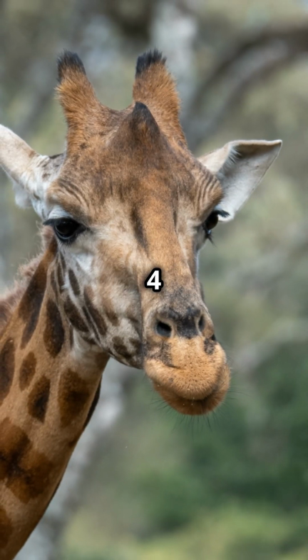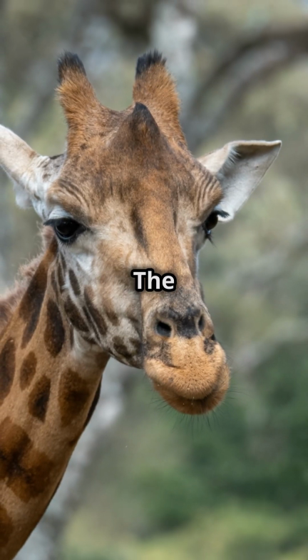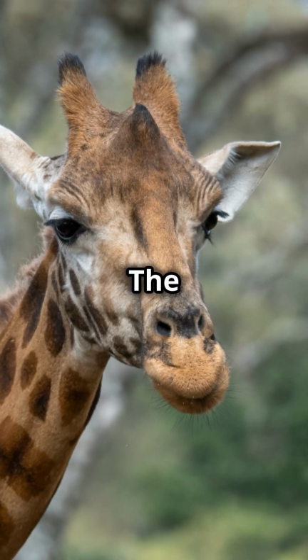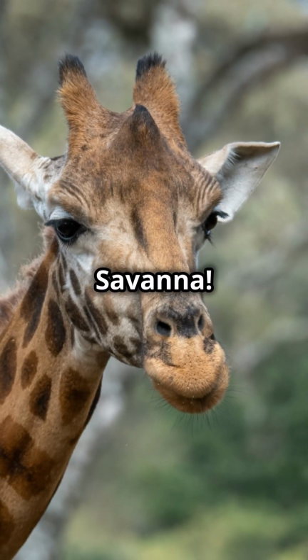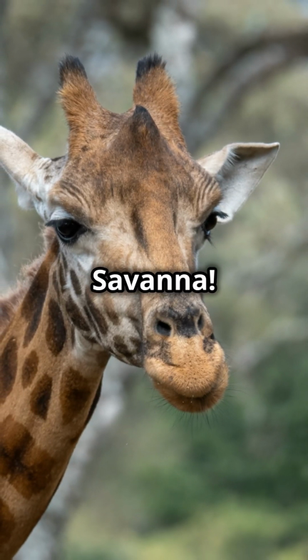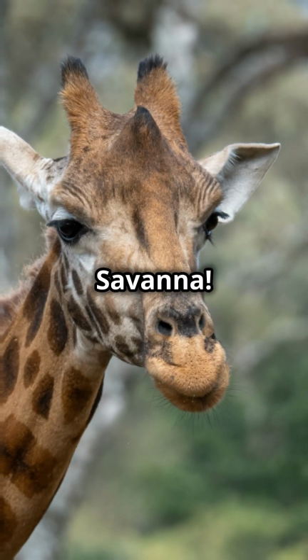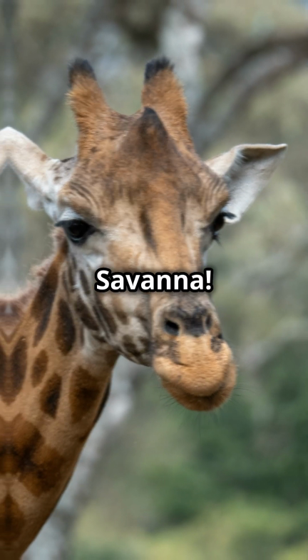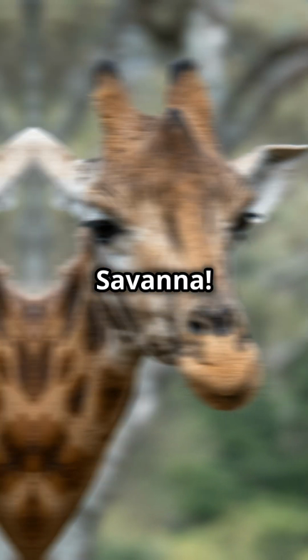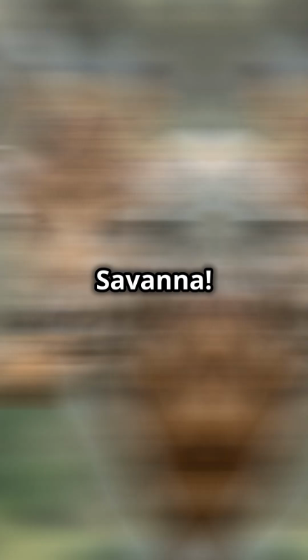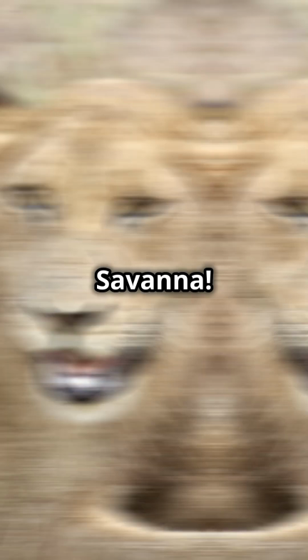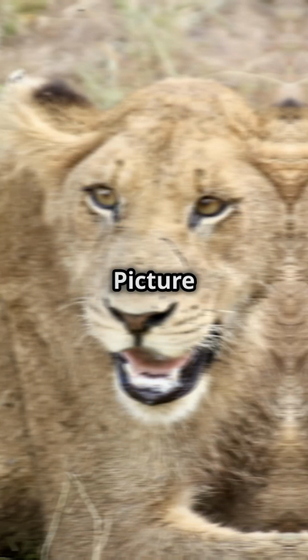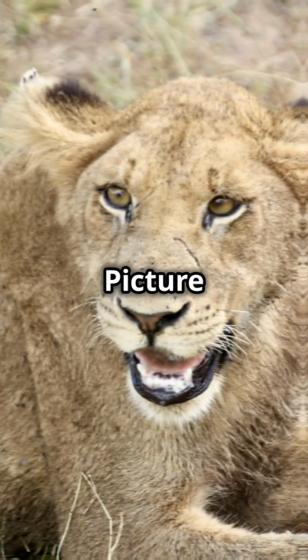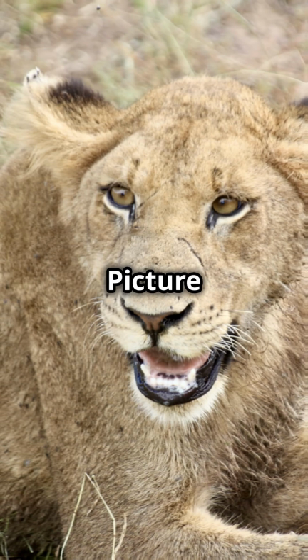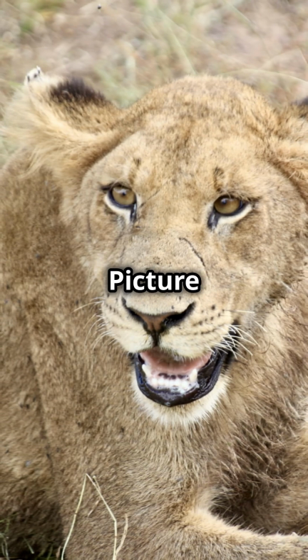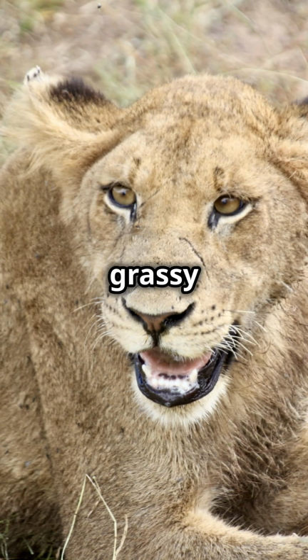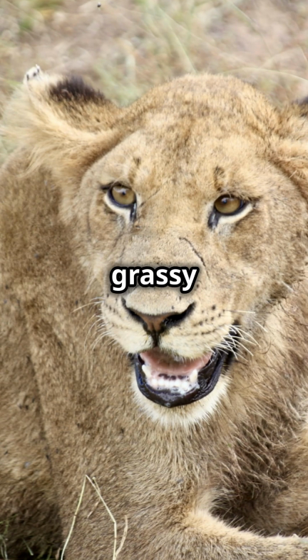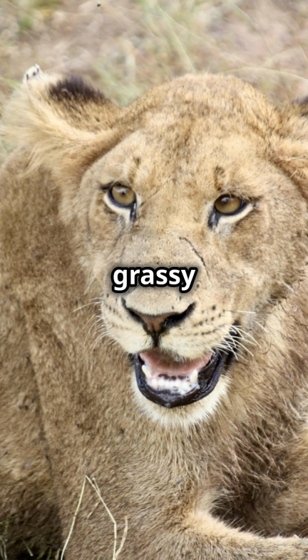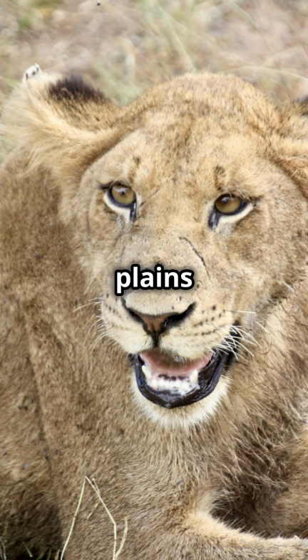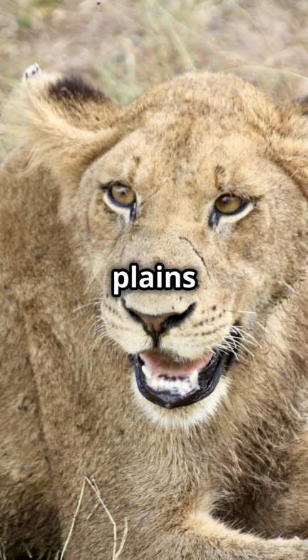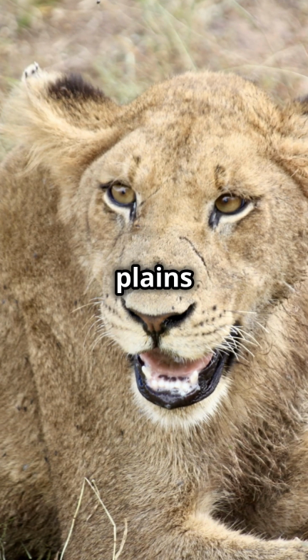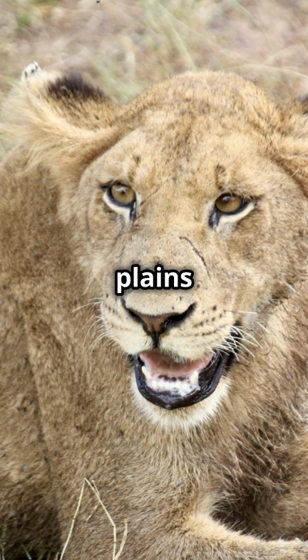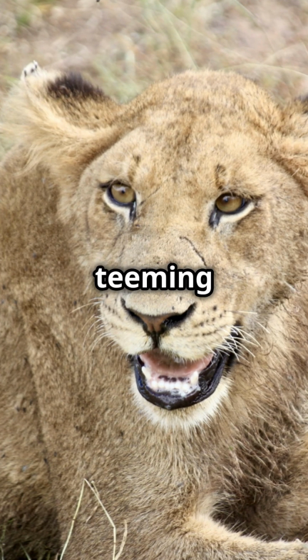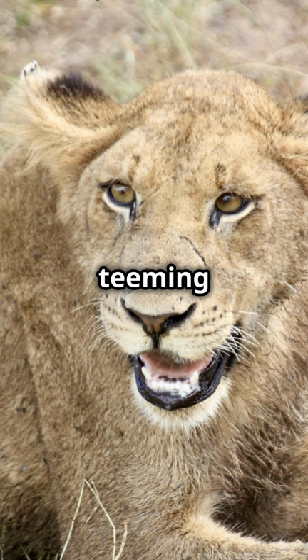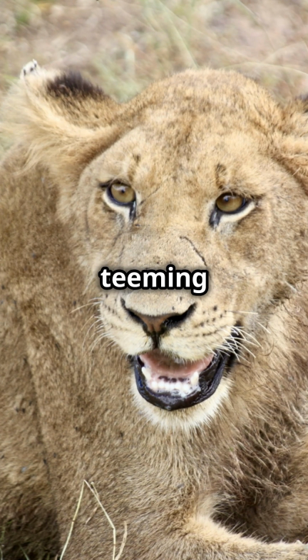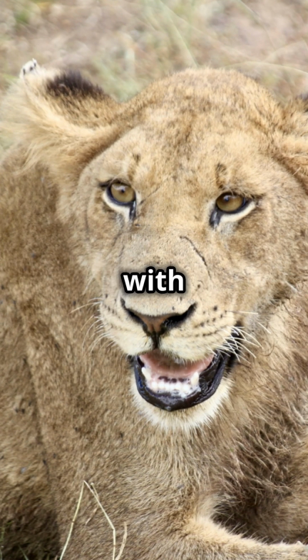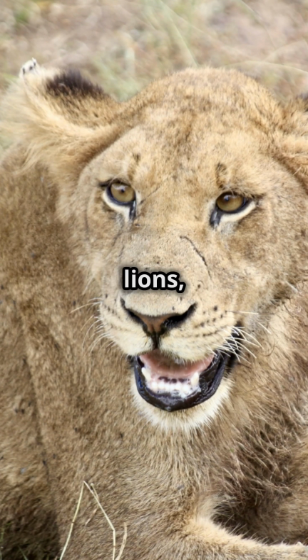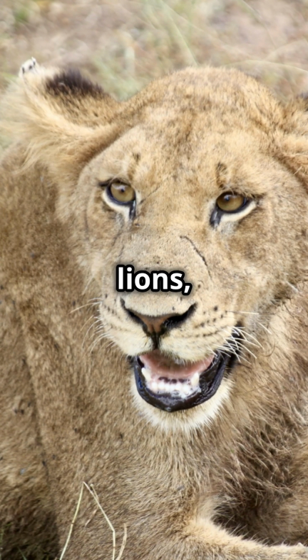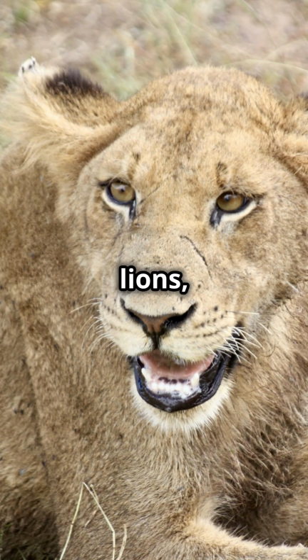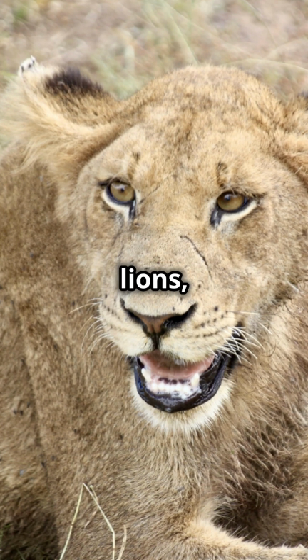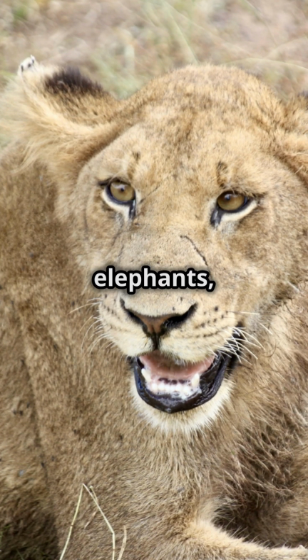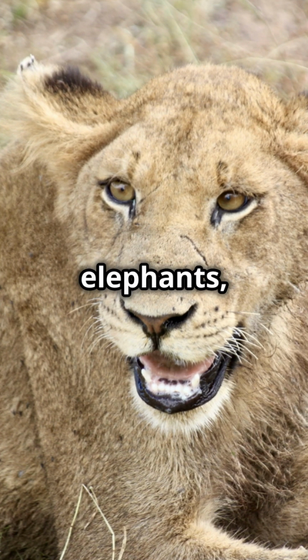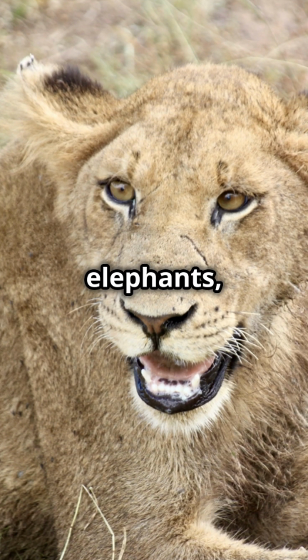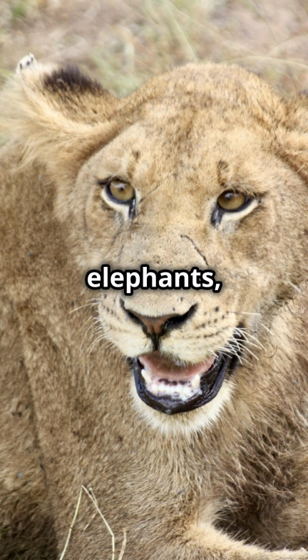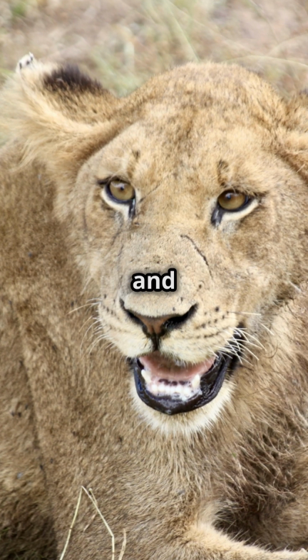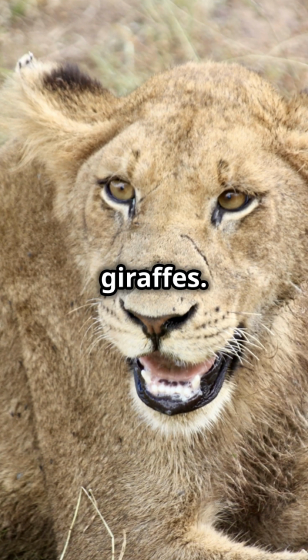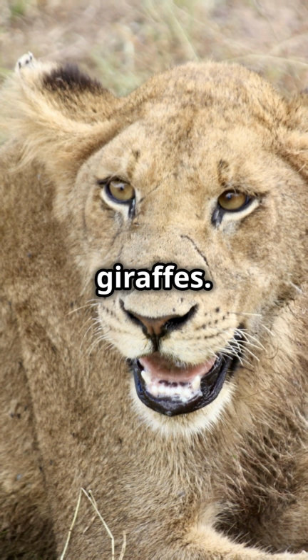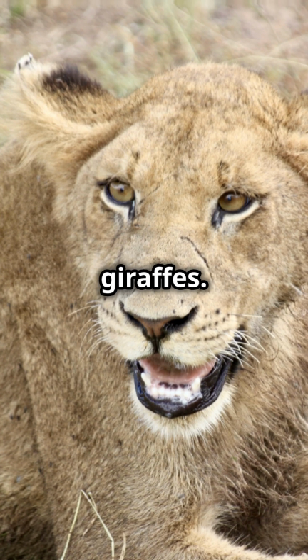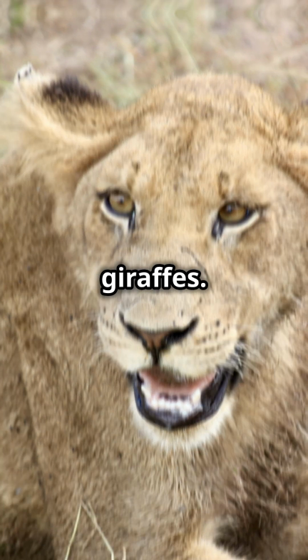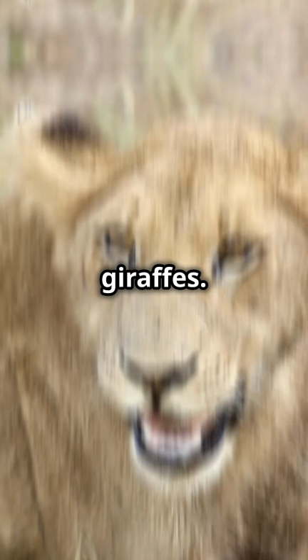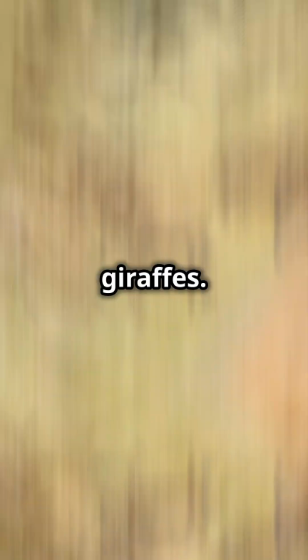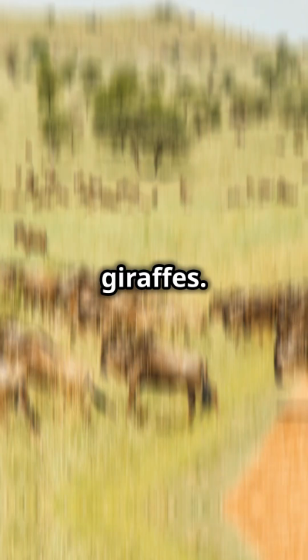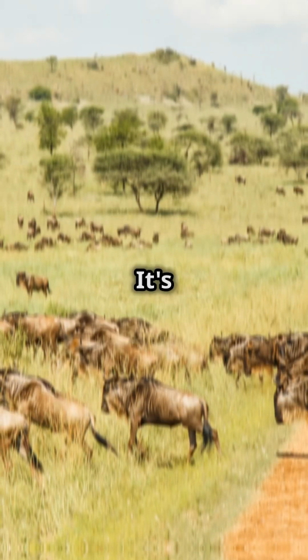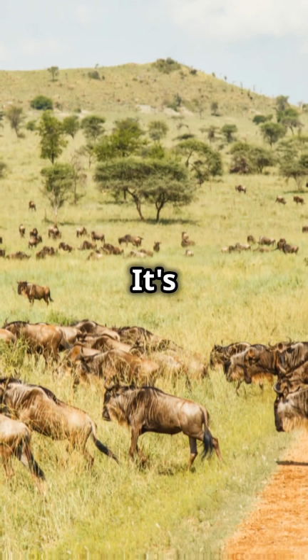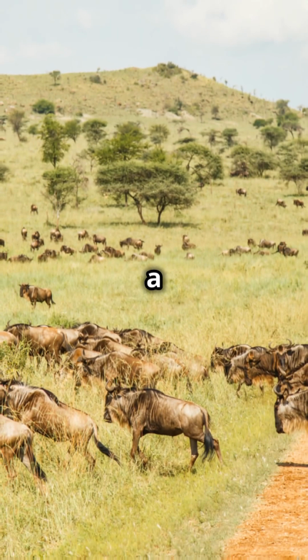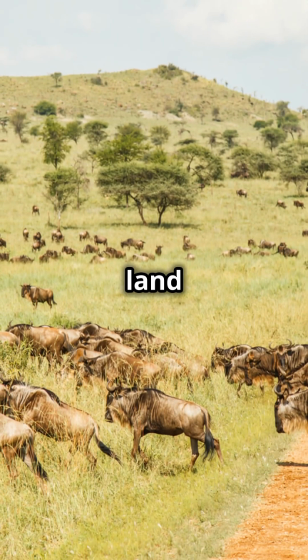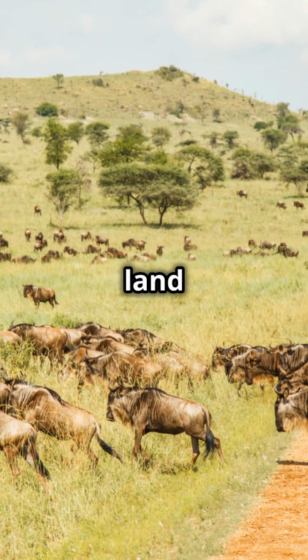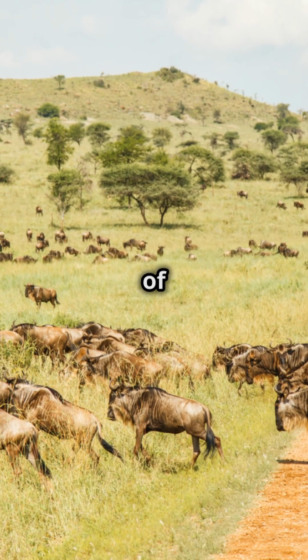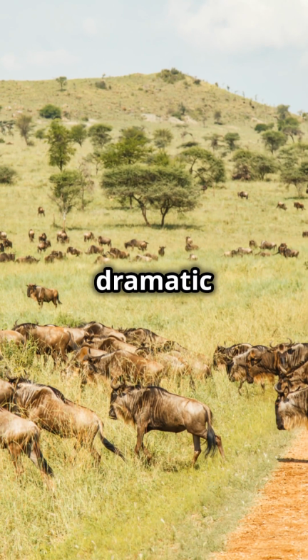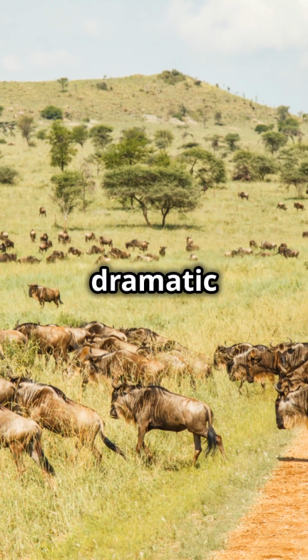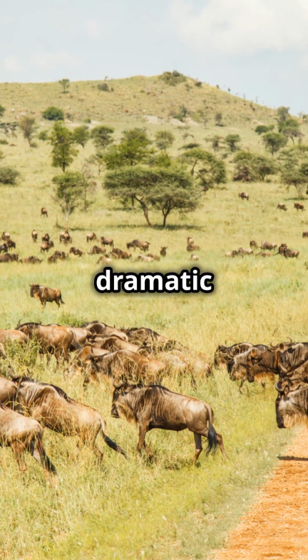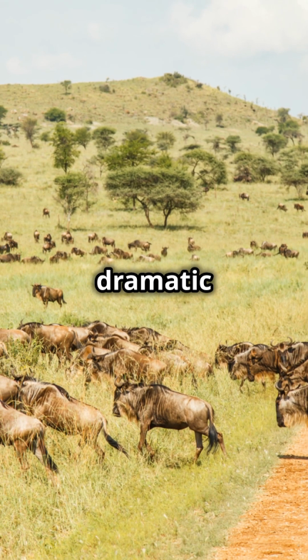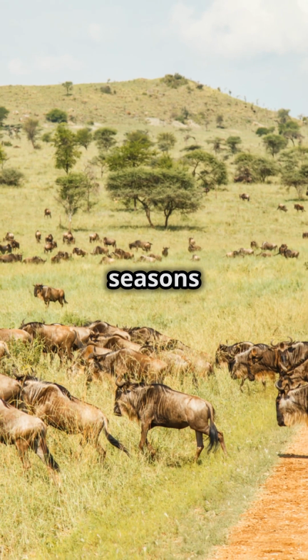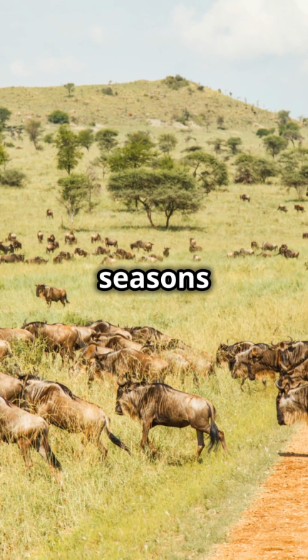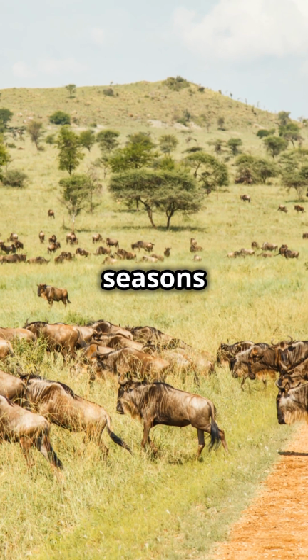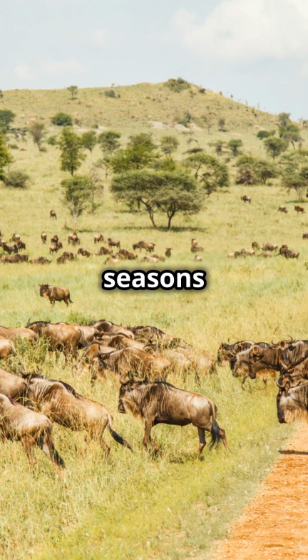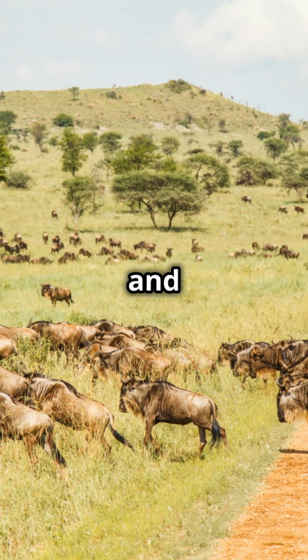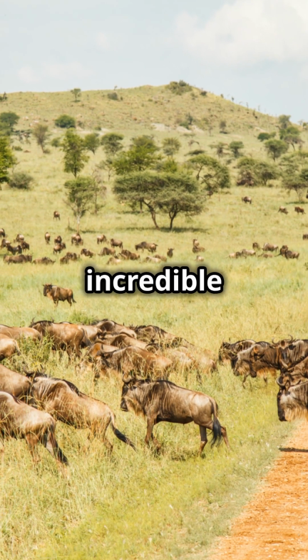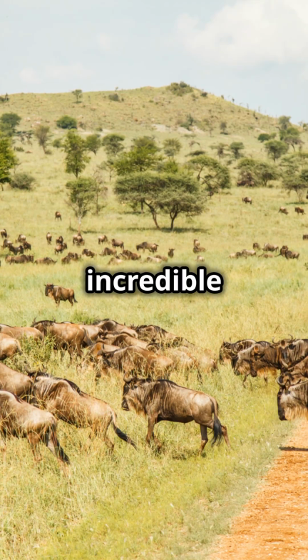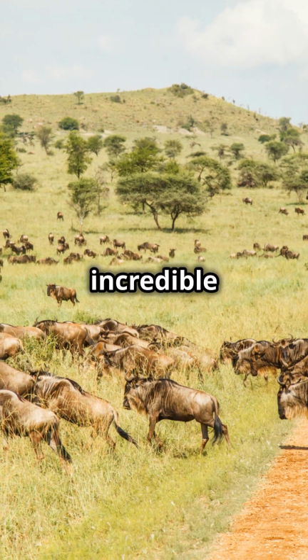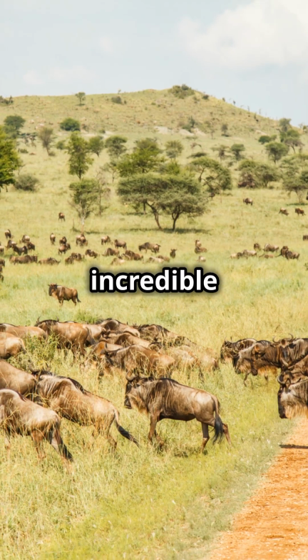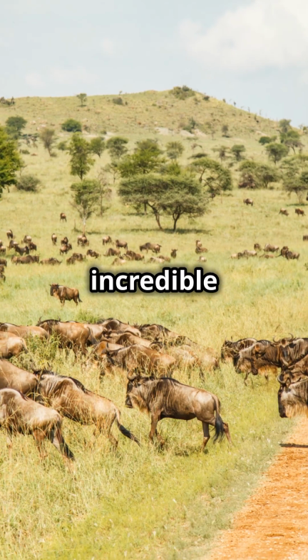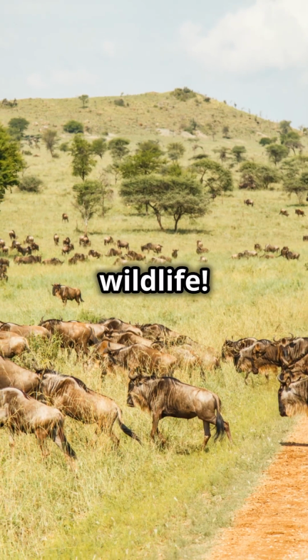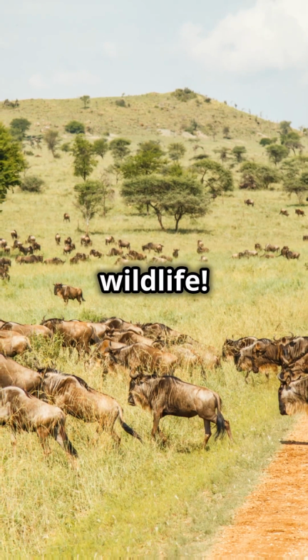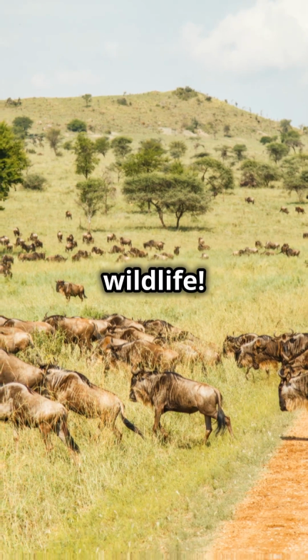Knowledge Nugget 4: The Savannah. Picture grassy plains teeming with lions, elephants, and giraffes. It's a land of dramatic seasons and incredible wildlife.